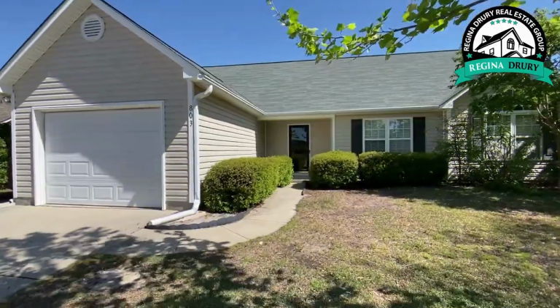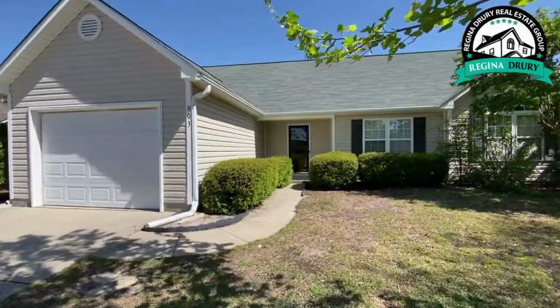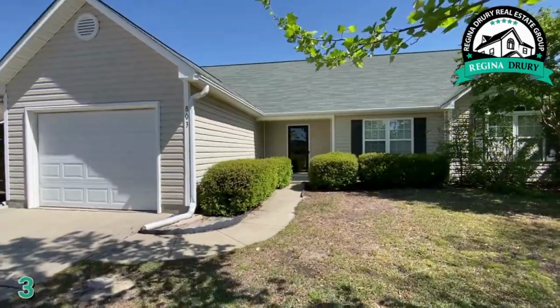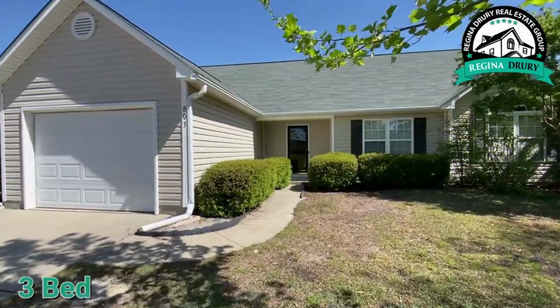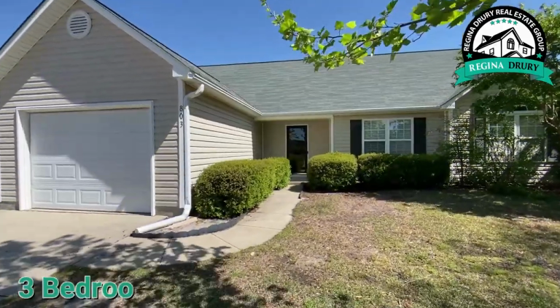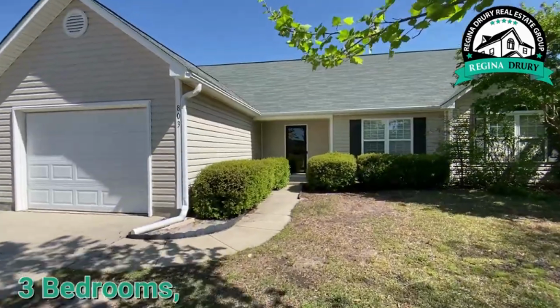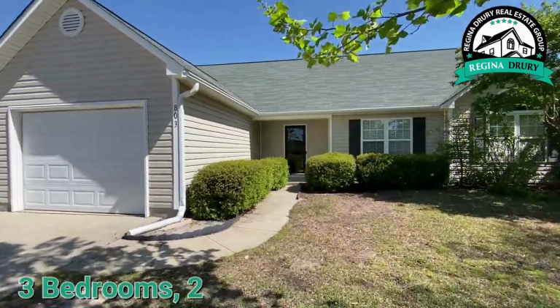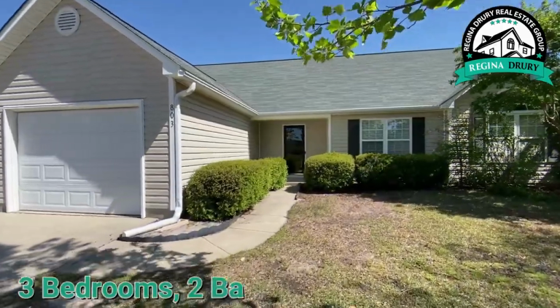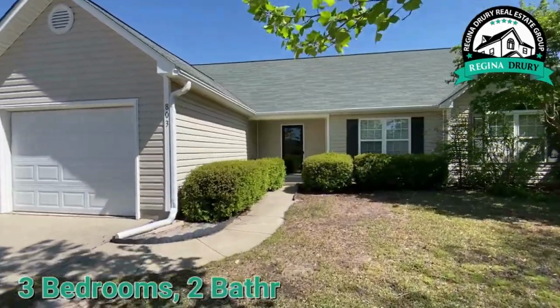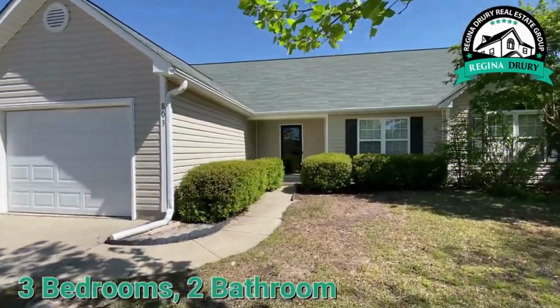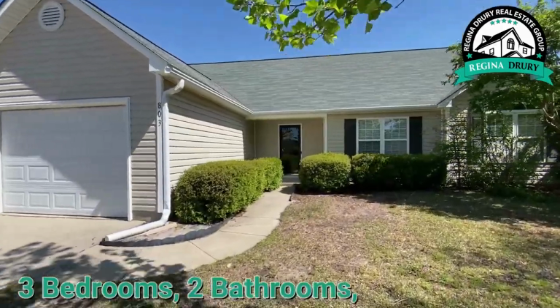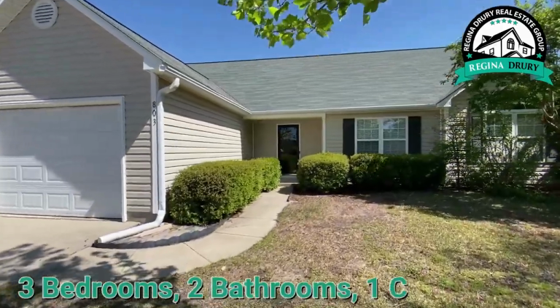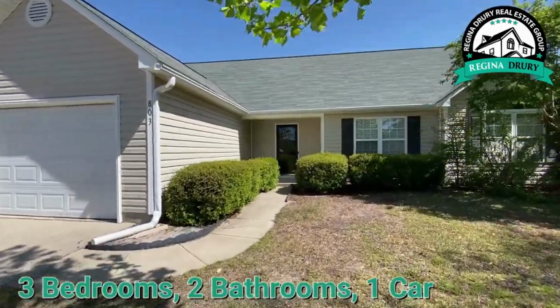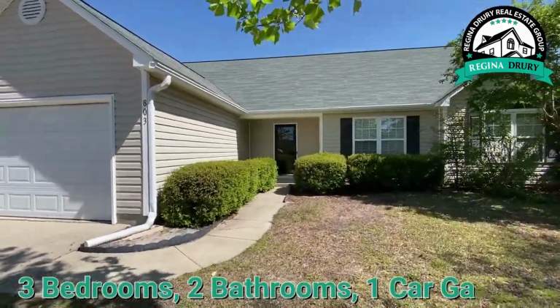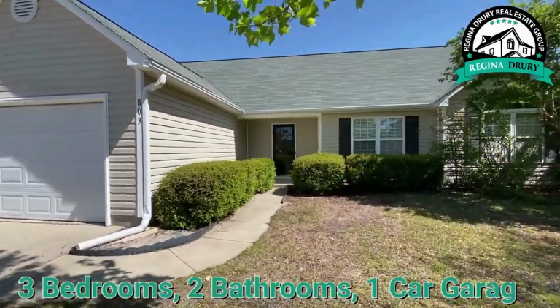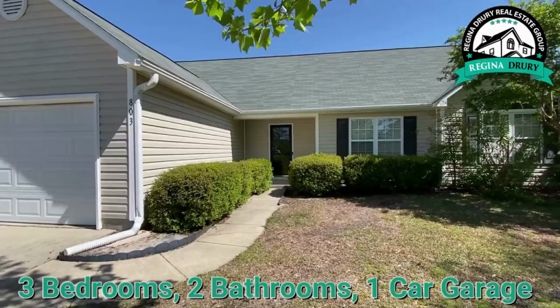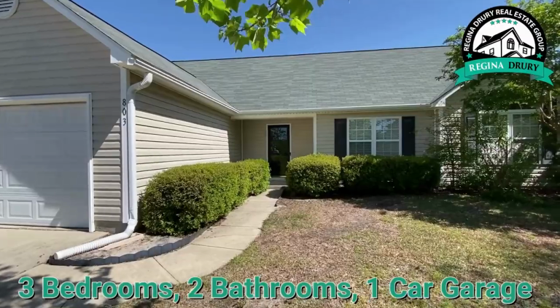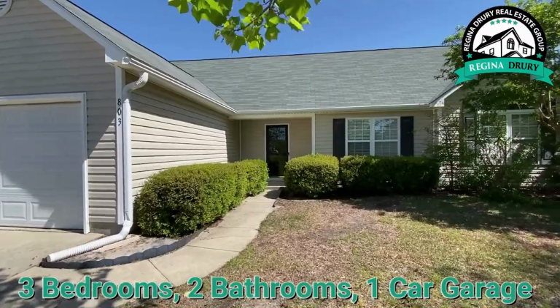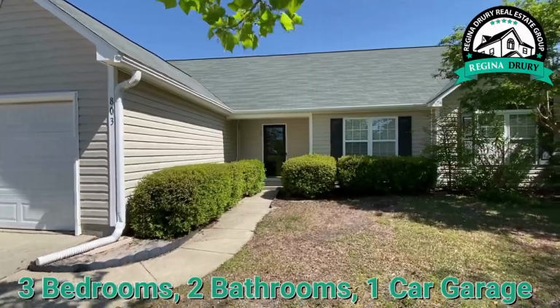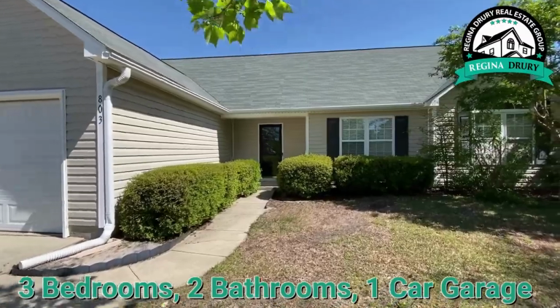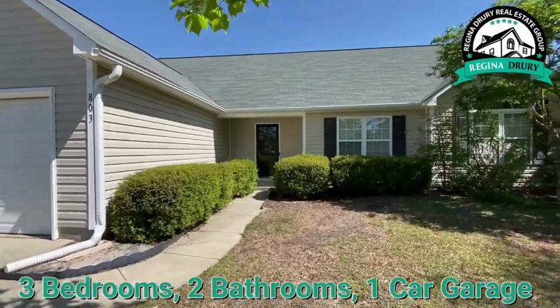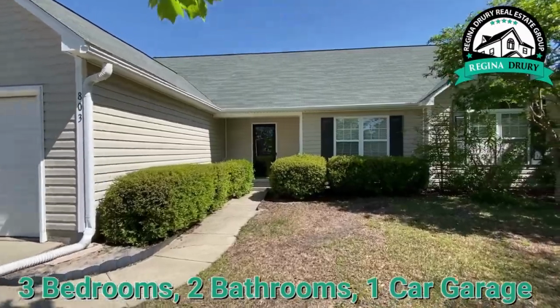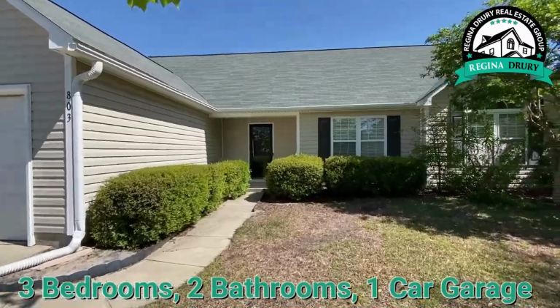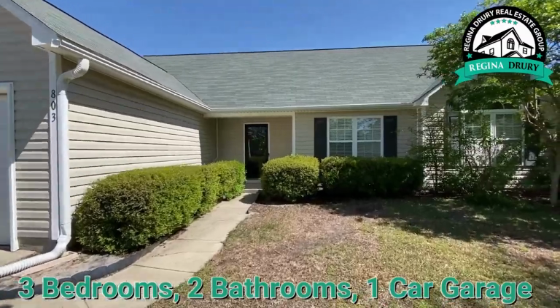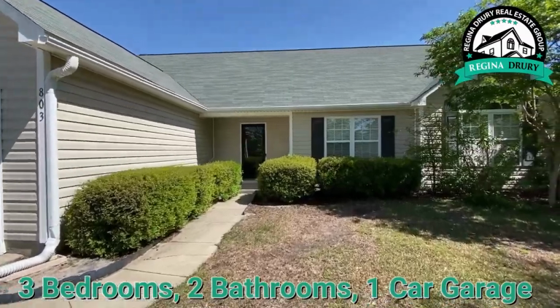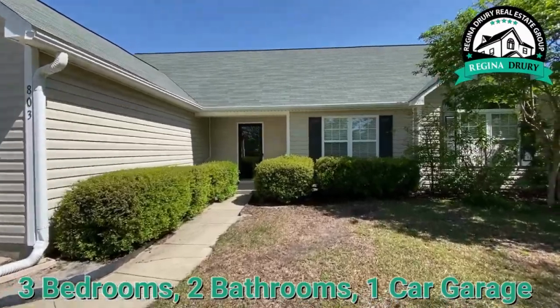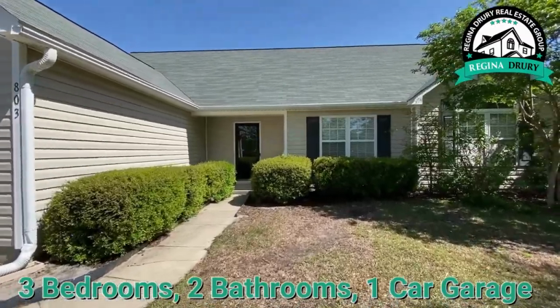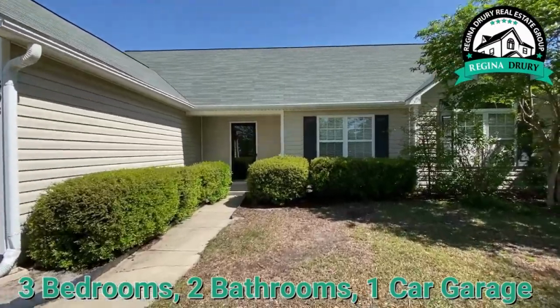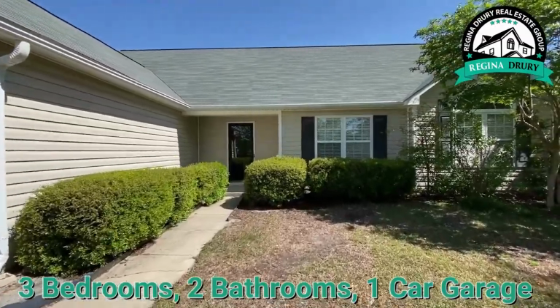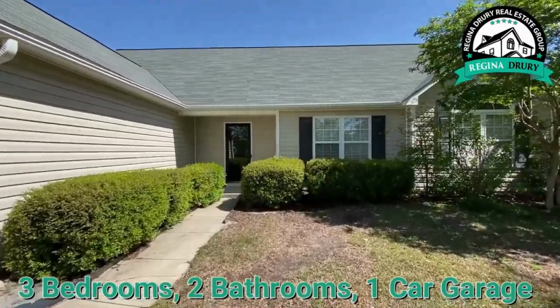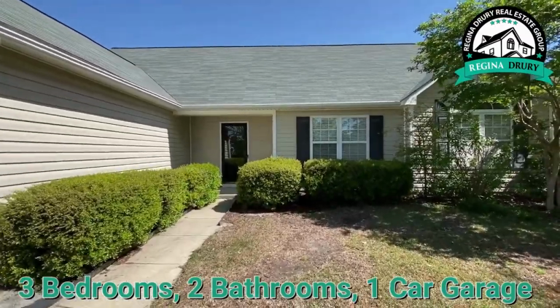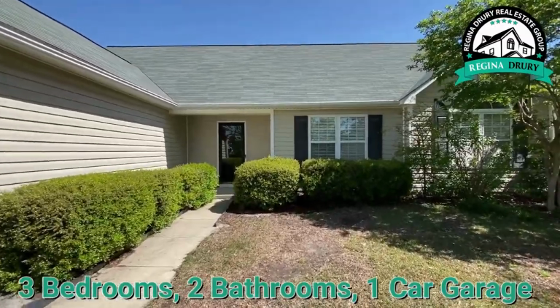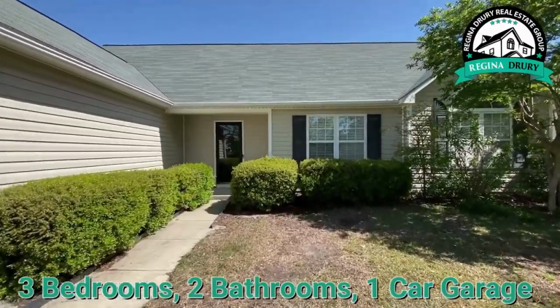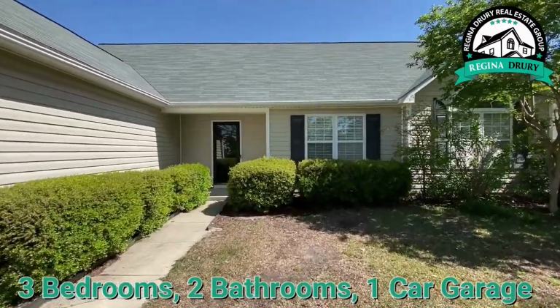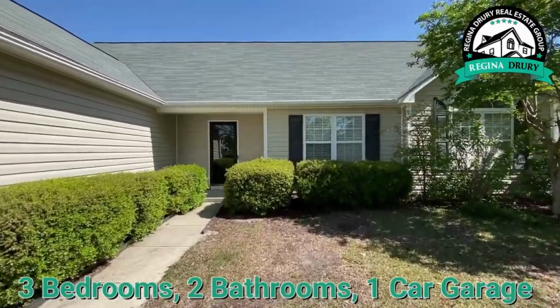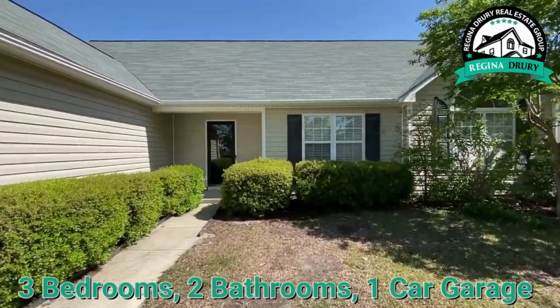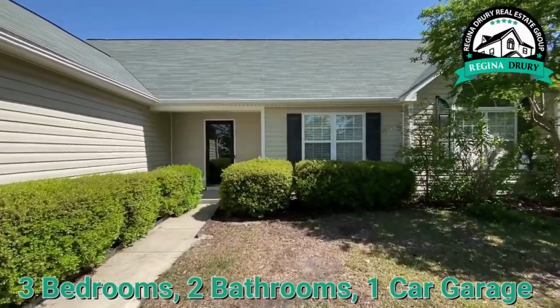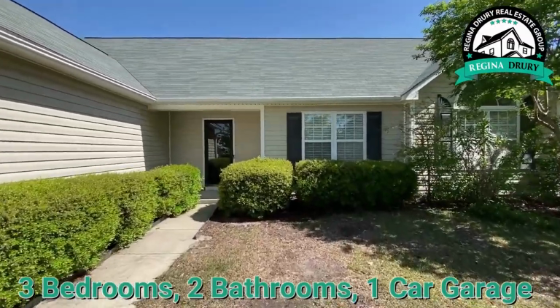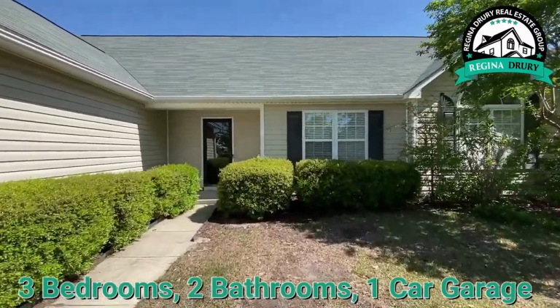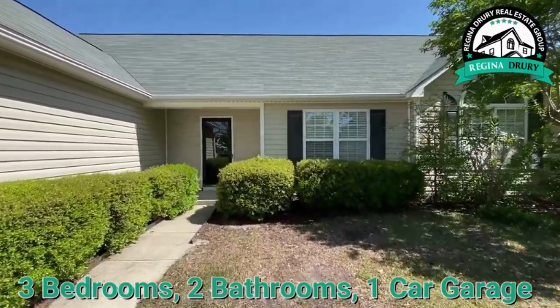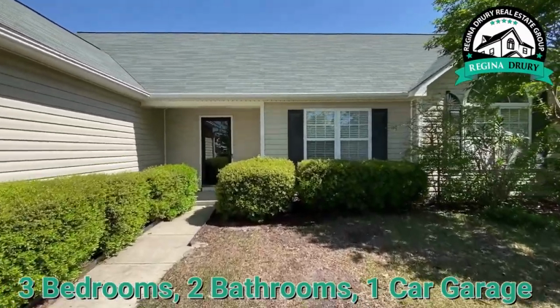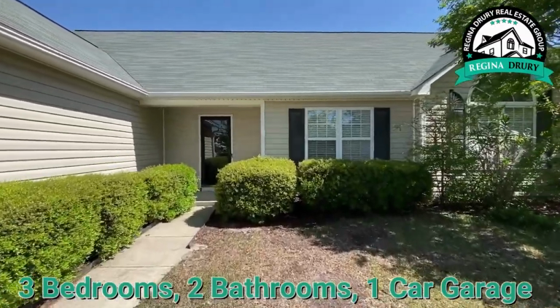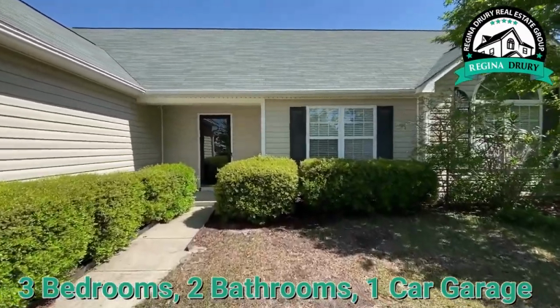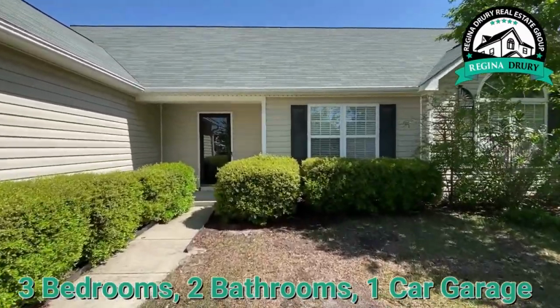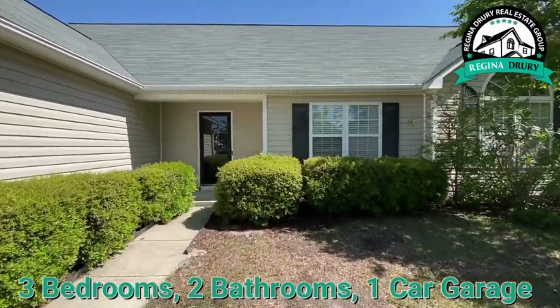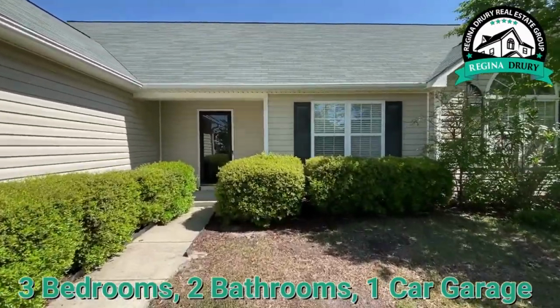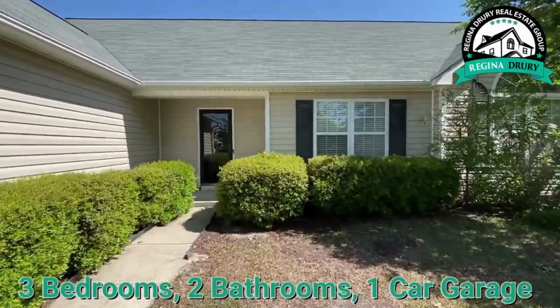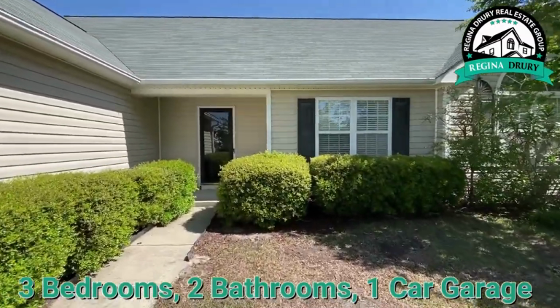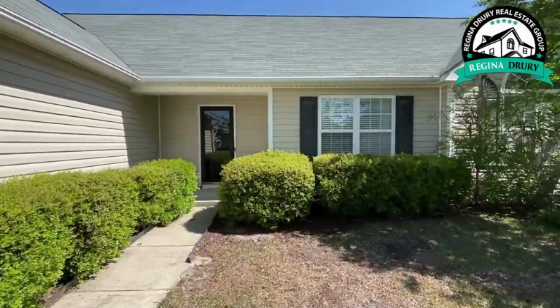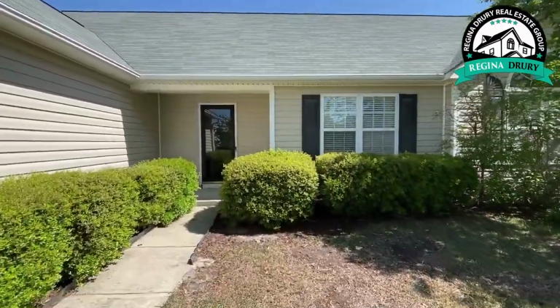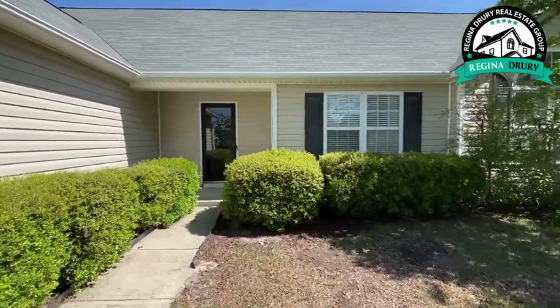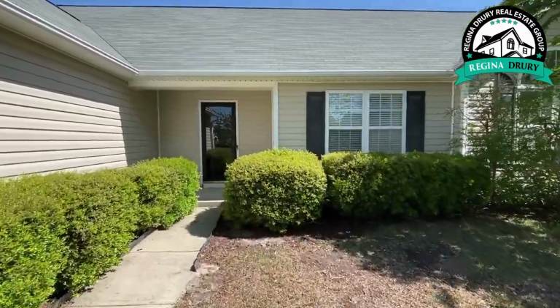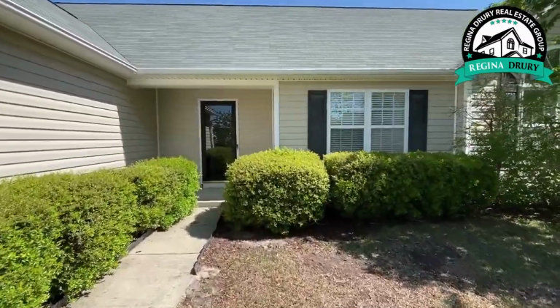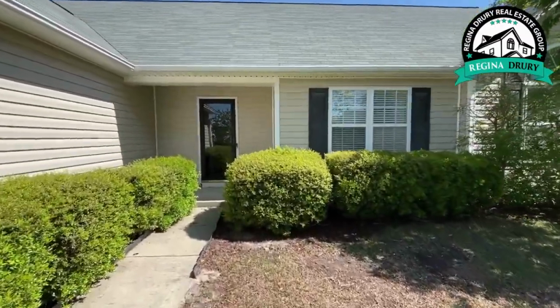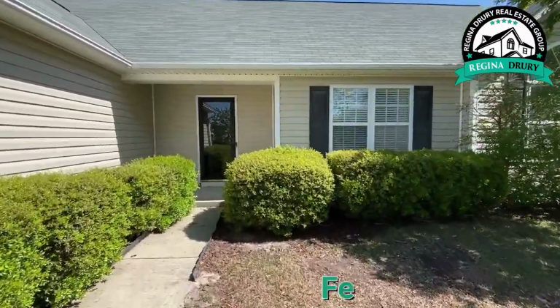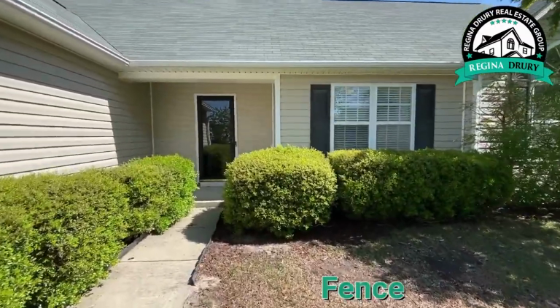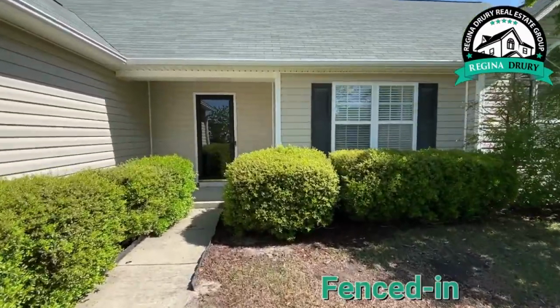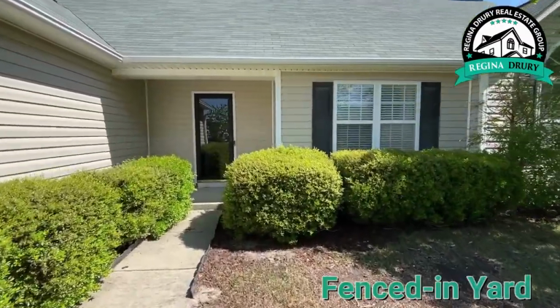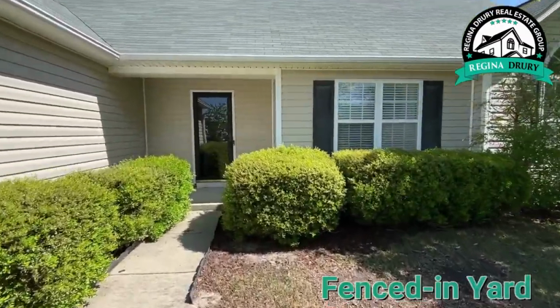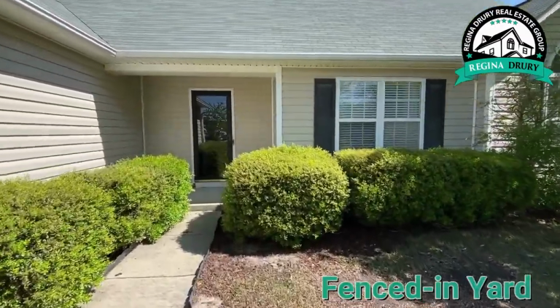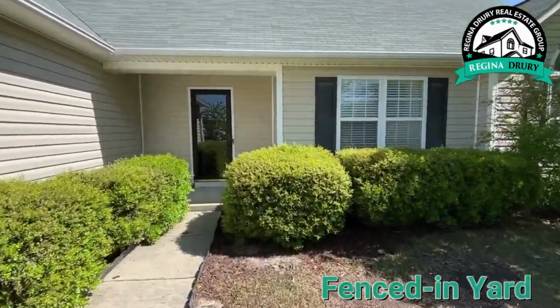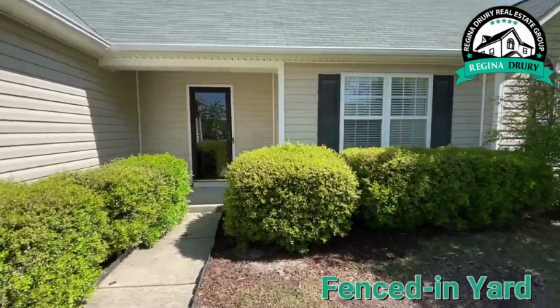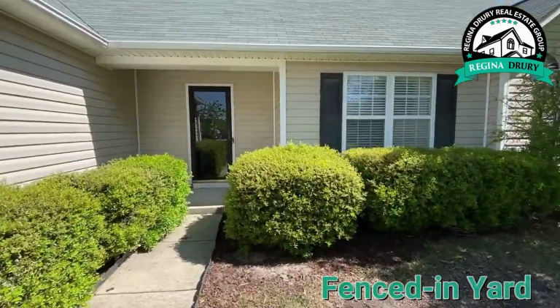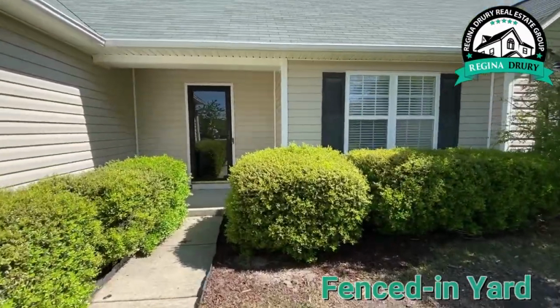This is a three-bedroom, two-bath with a one-car garage and a fenced-in yard.